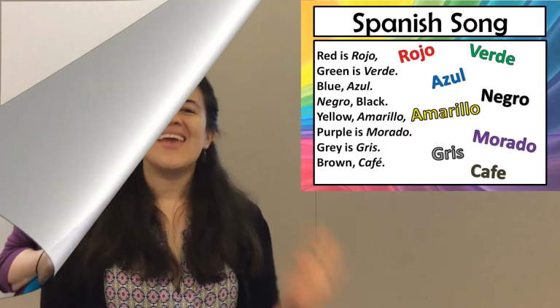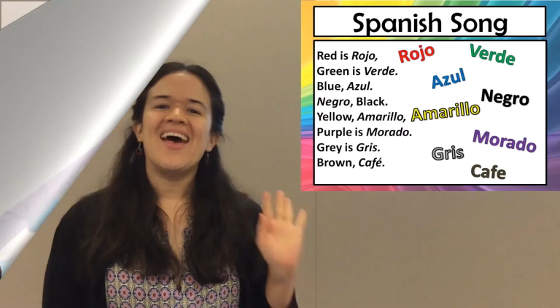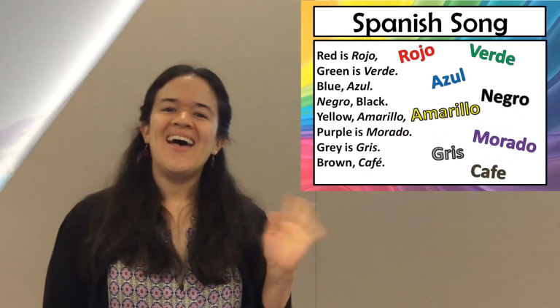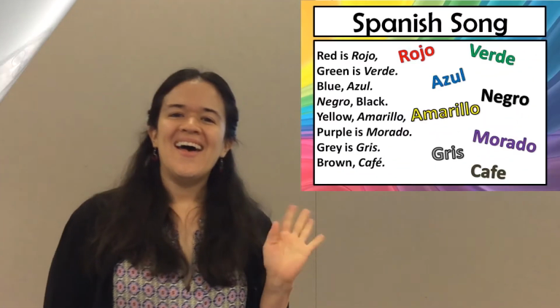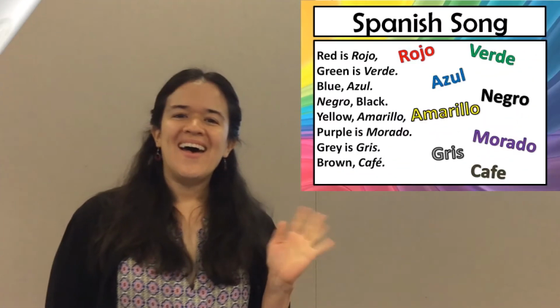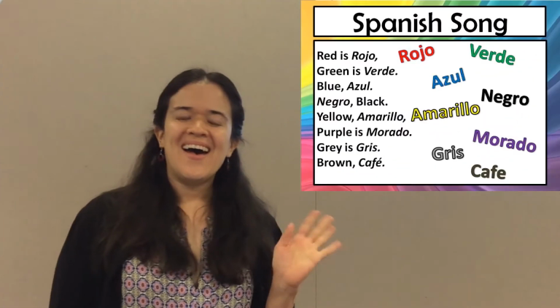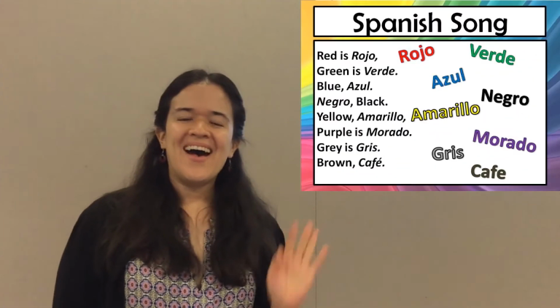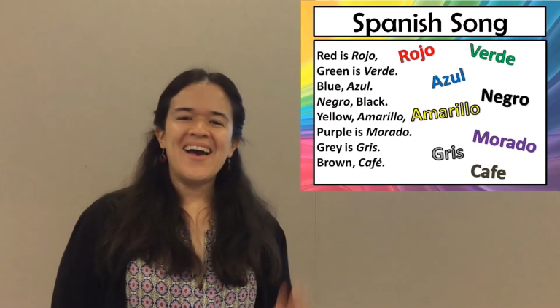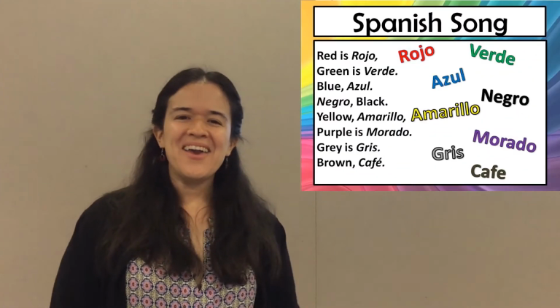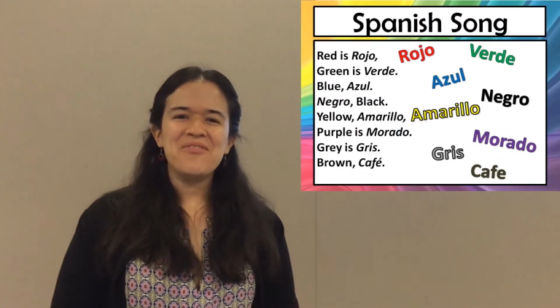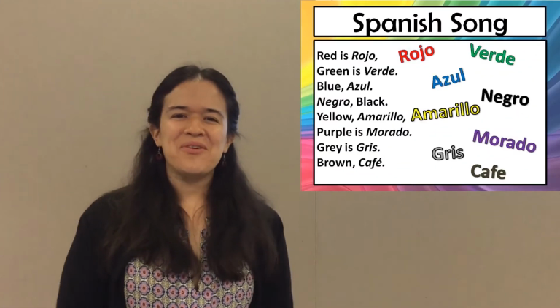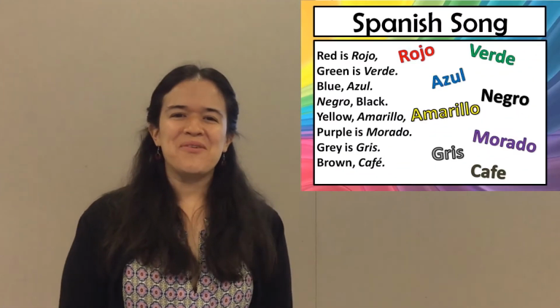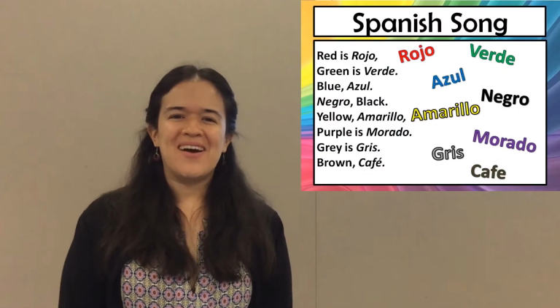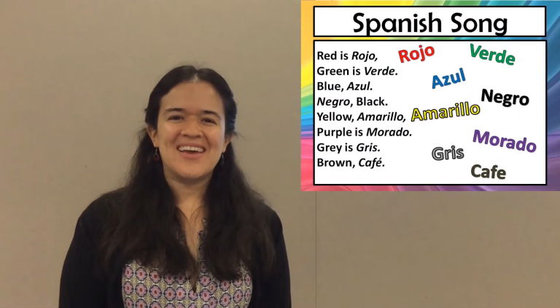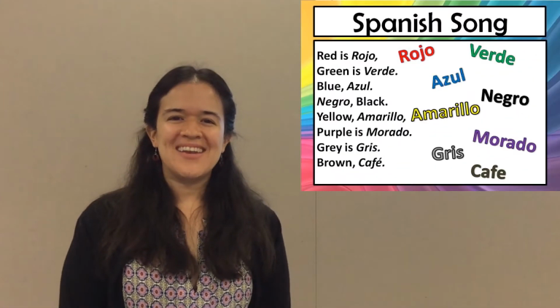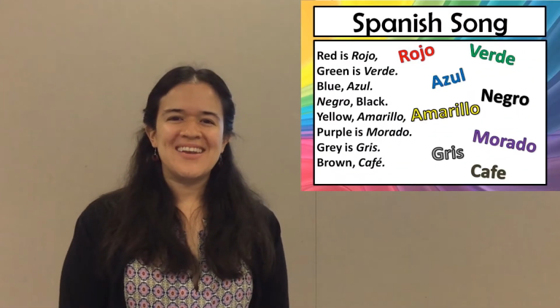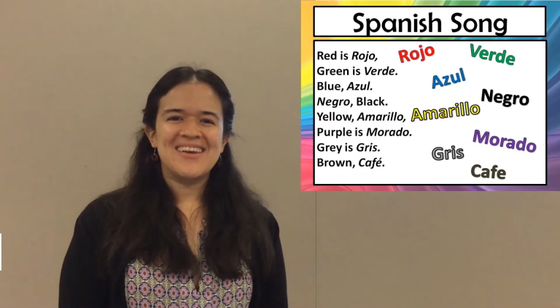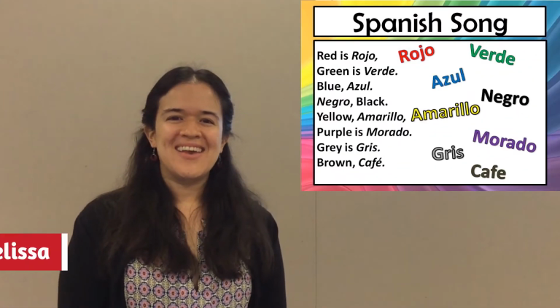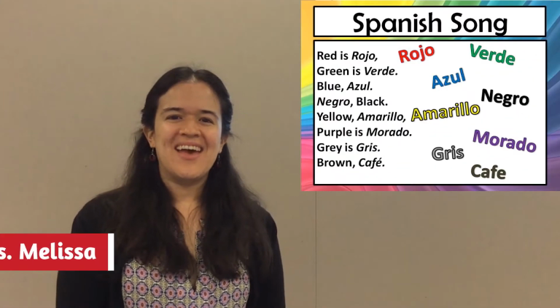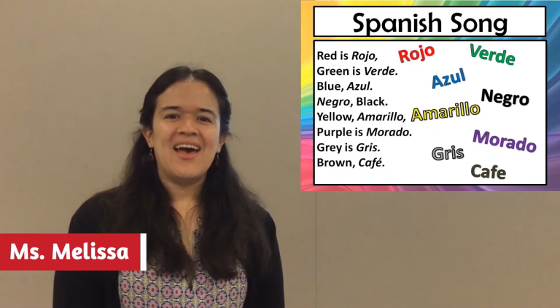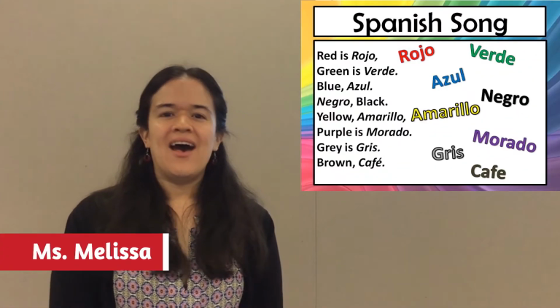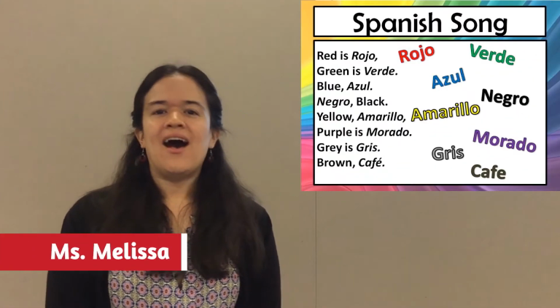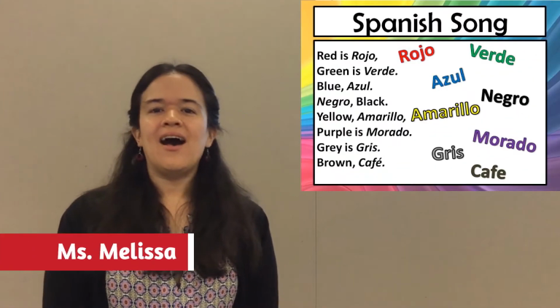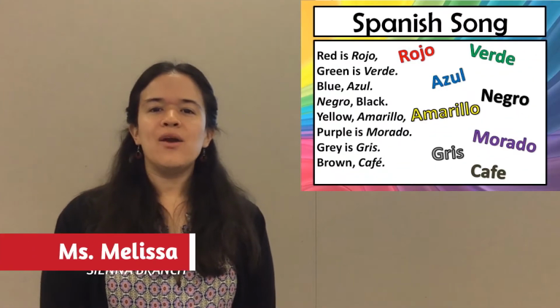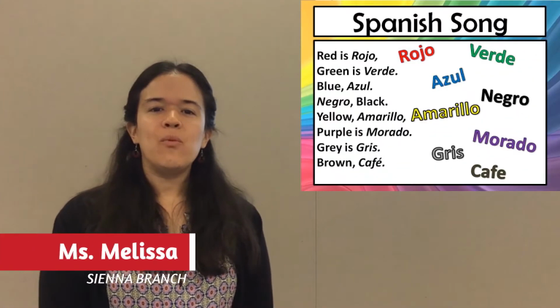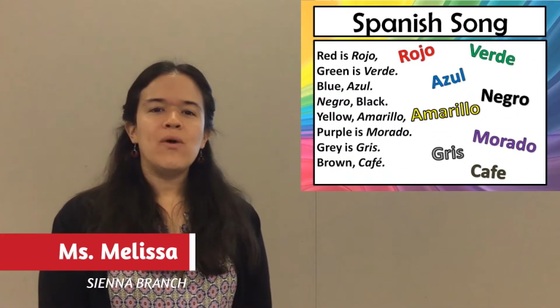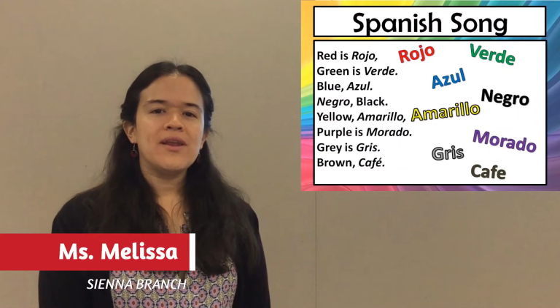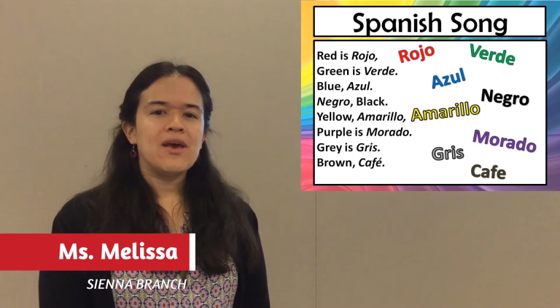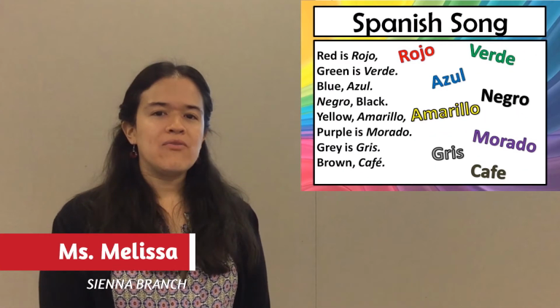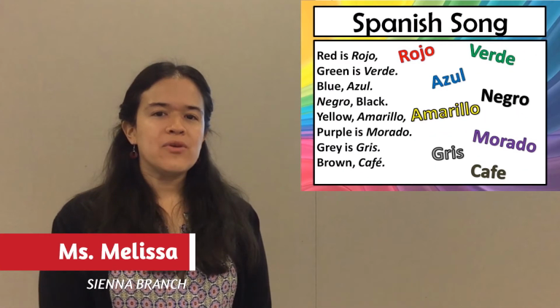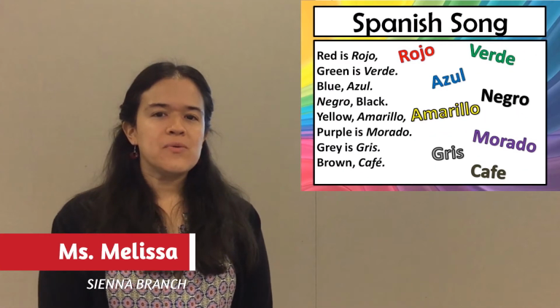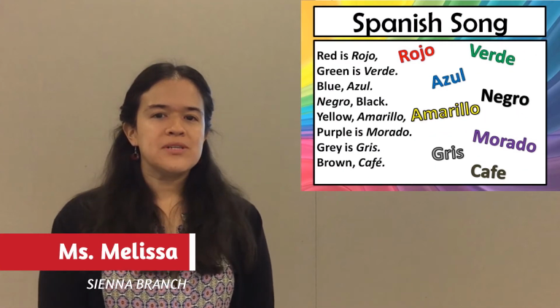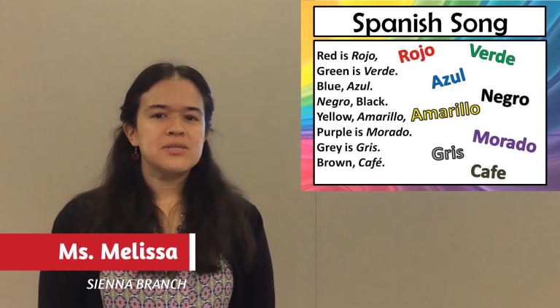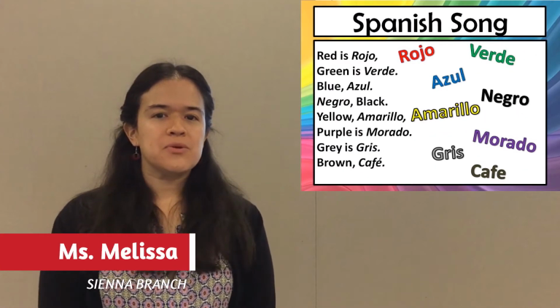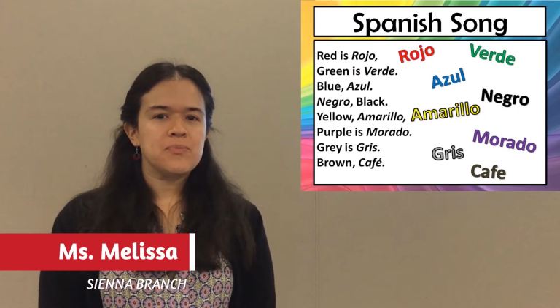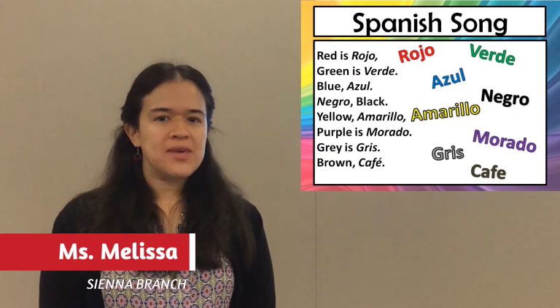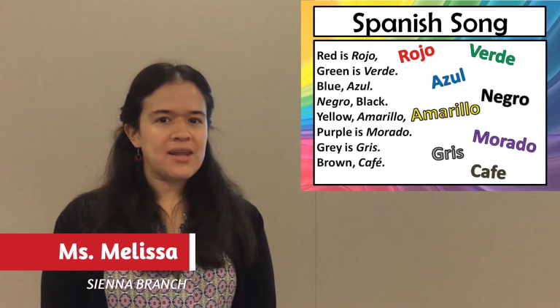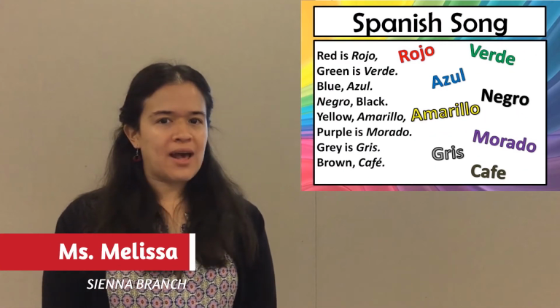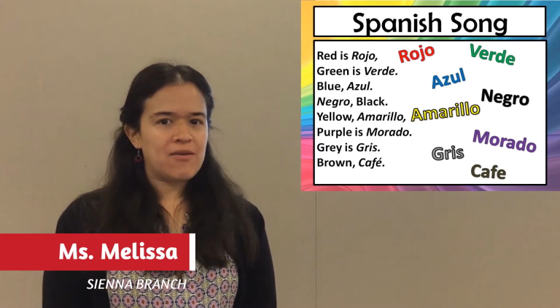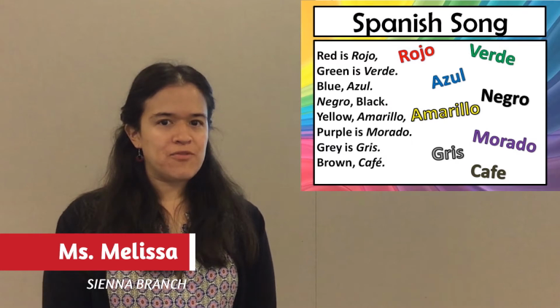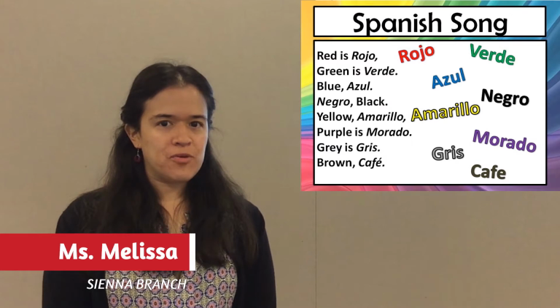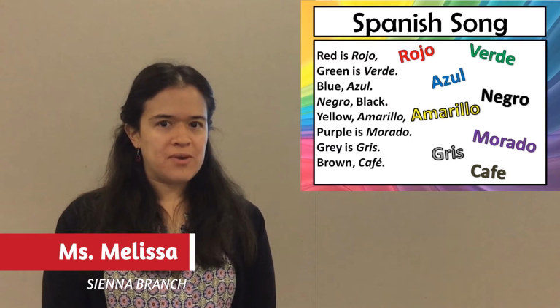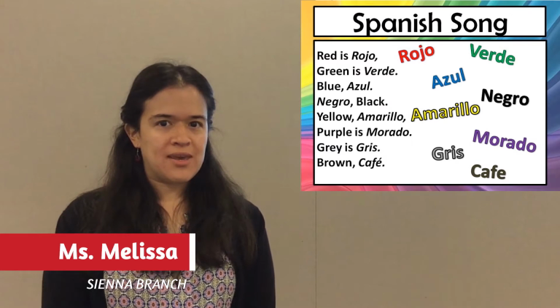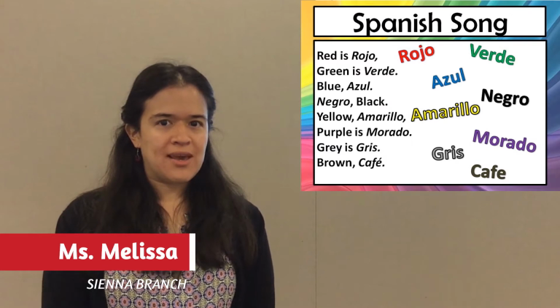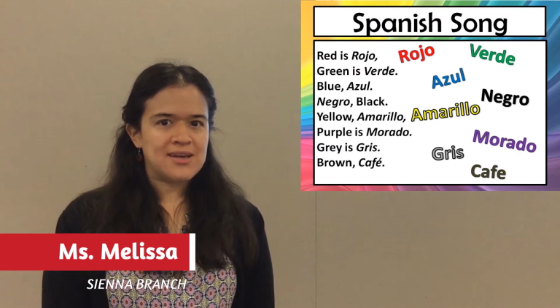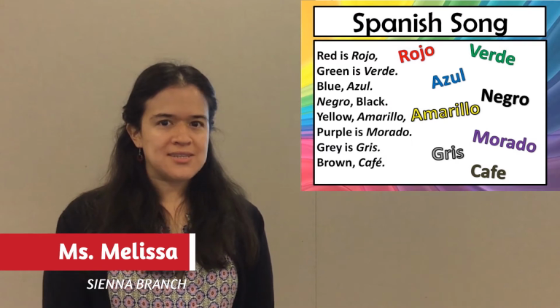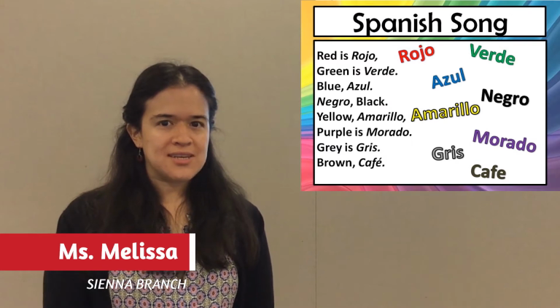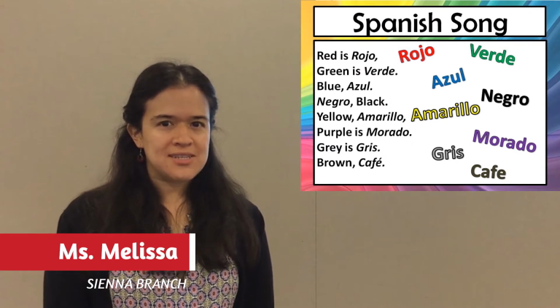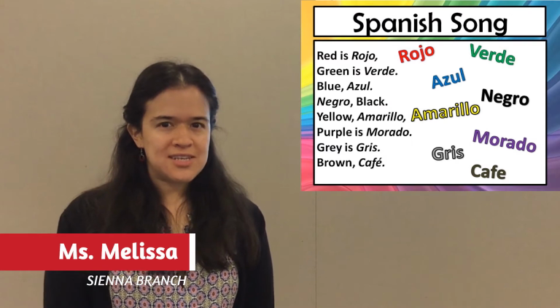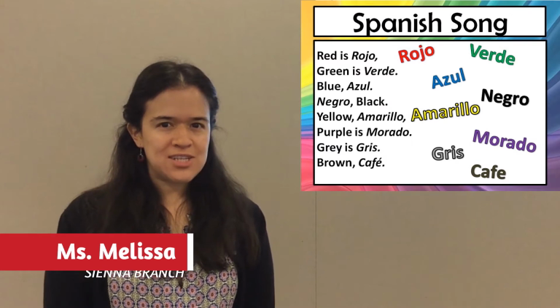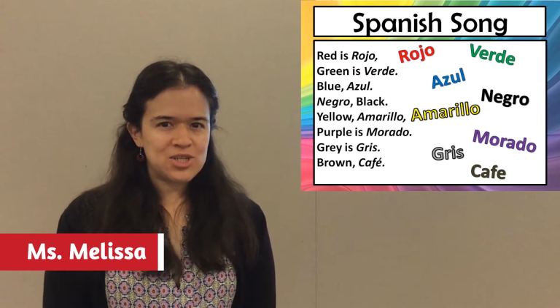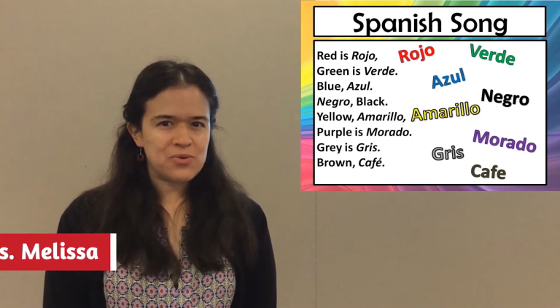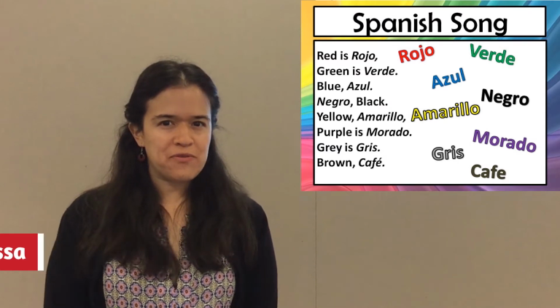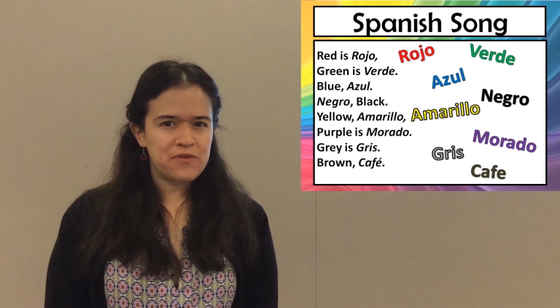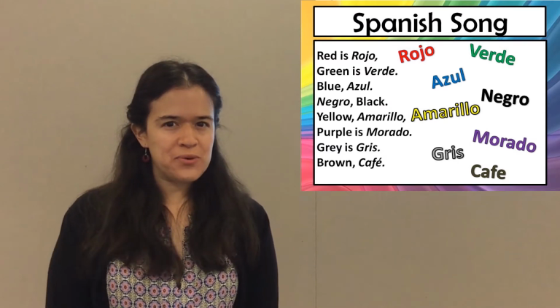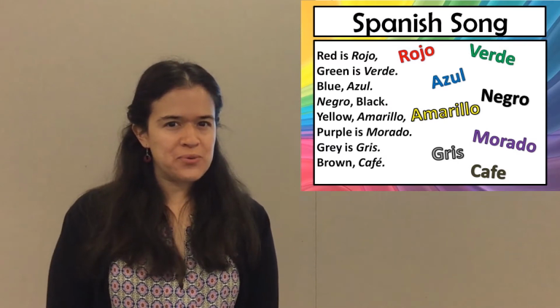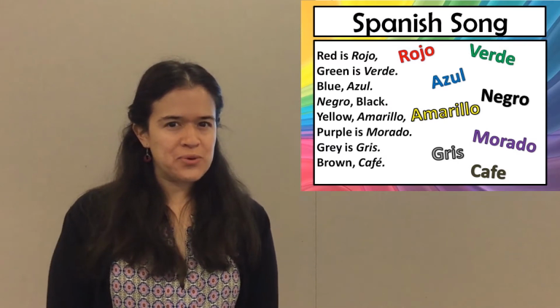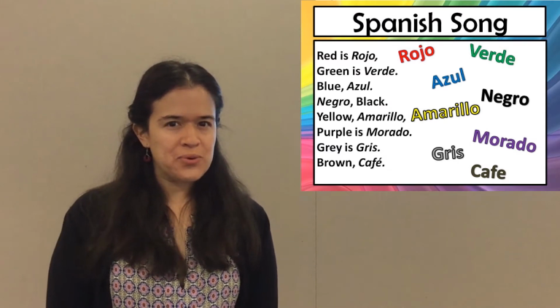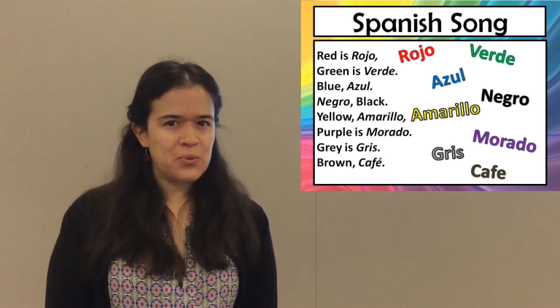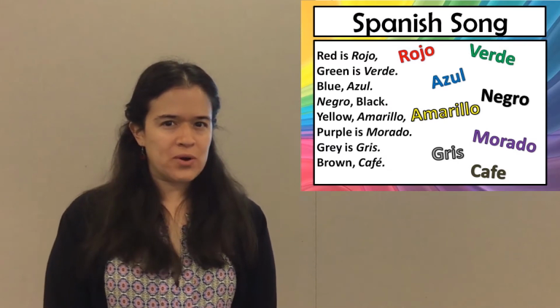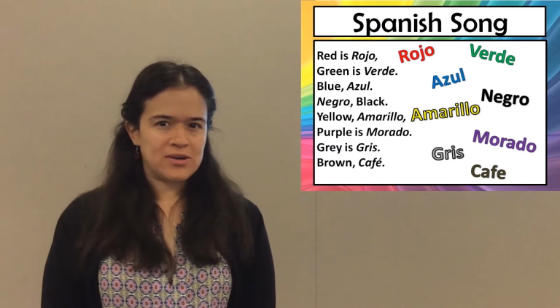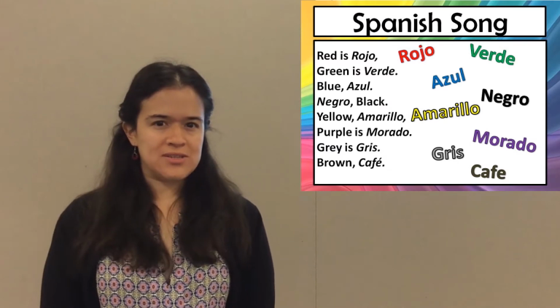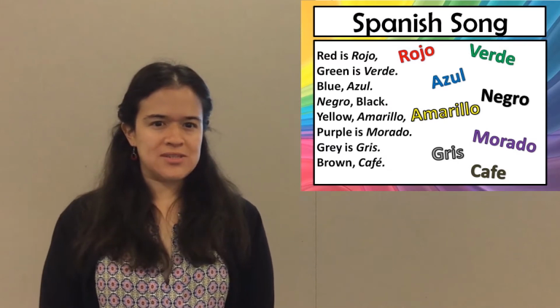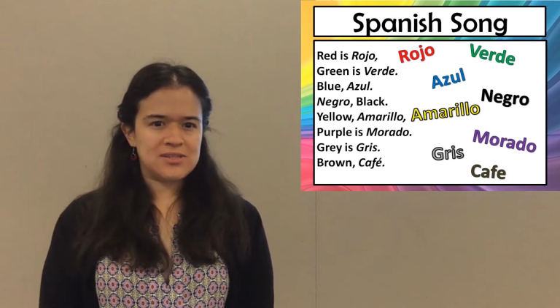Hi everyone! I want everyone to repeat after me as I teach you a few new words.